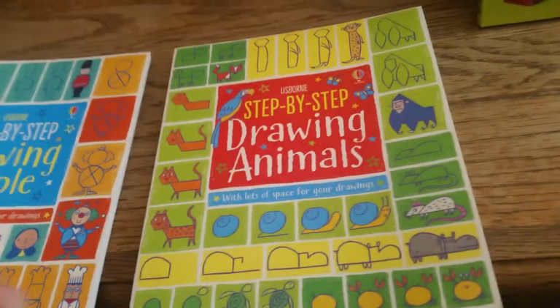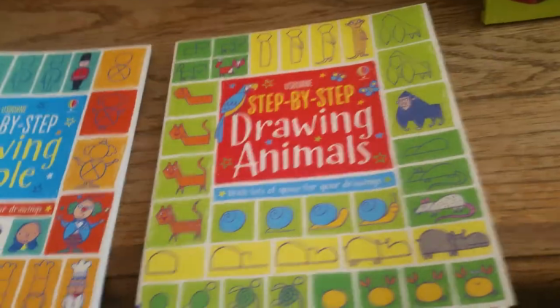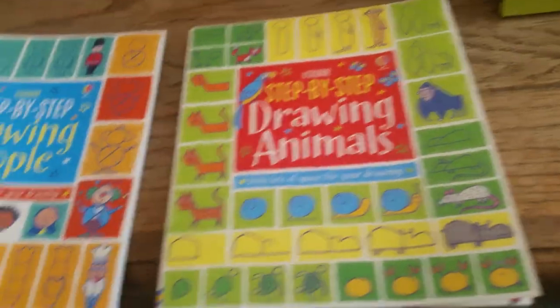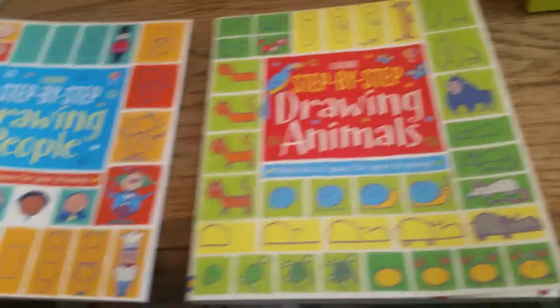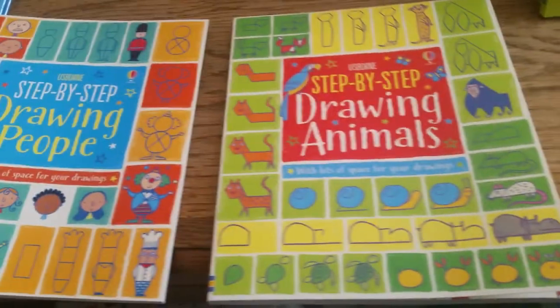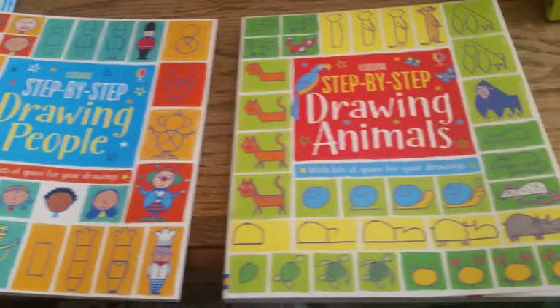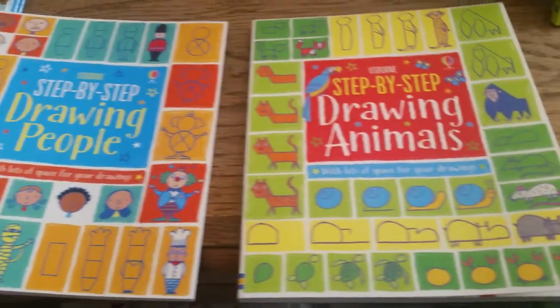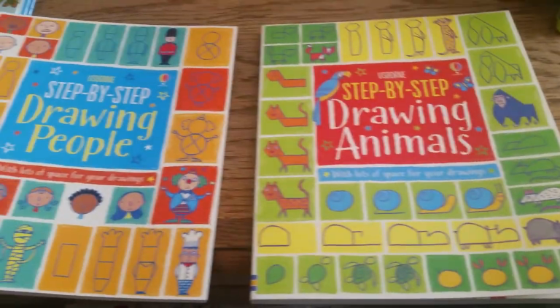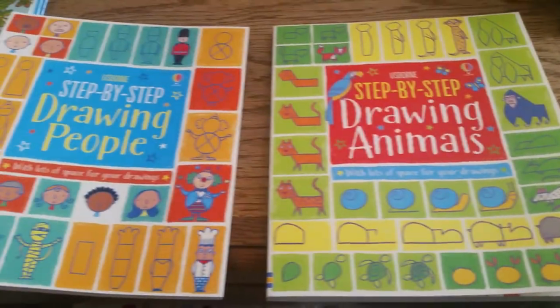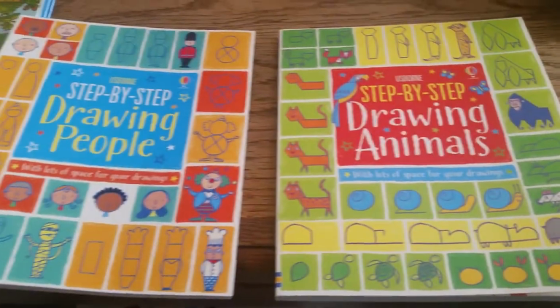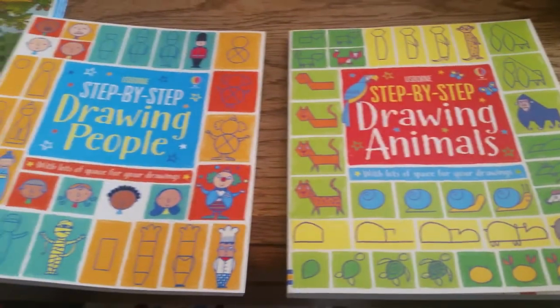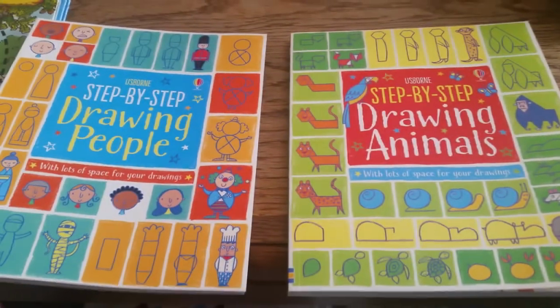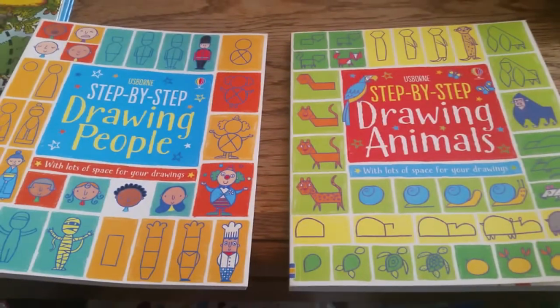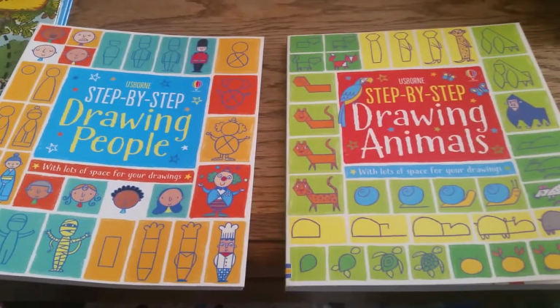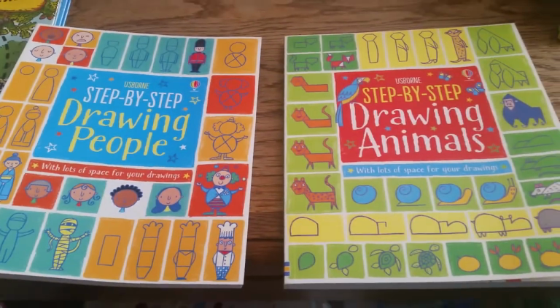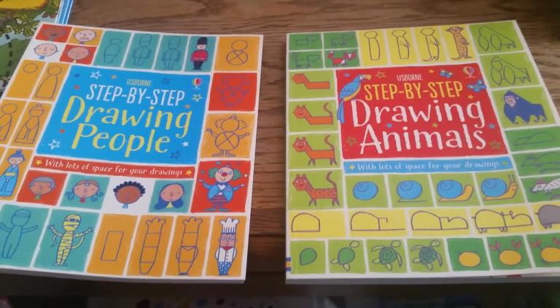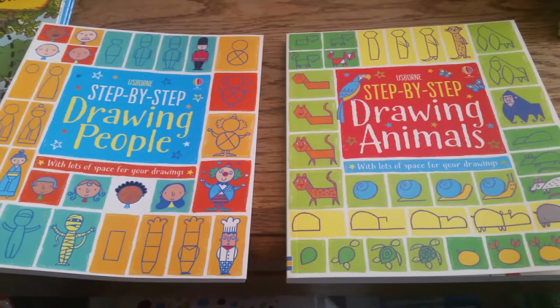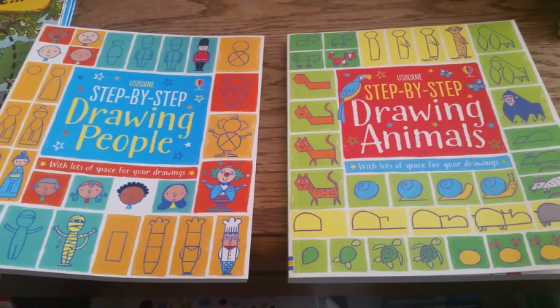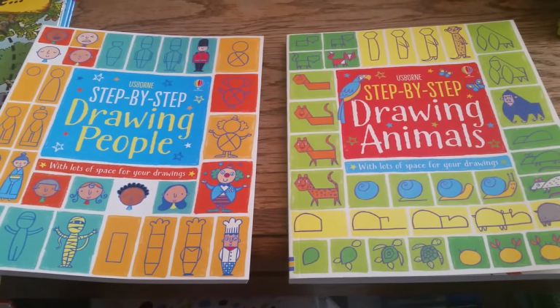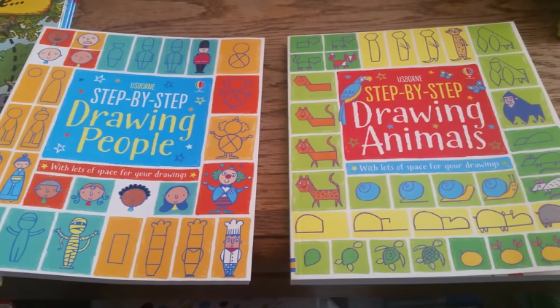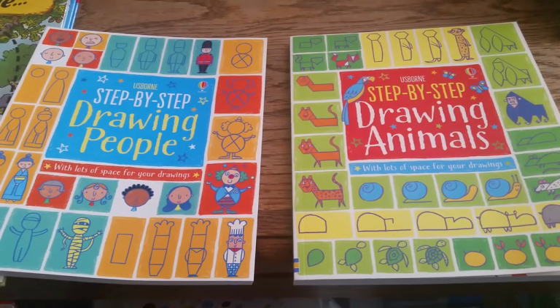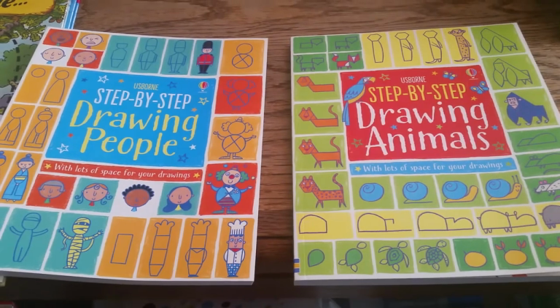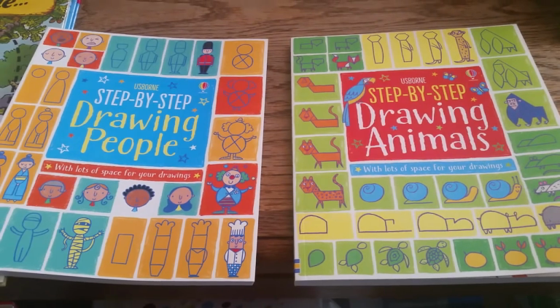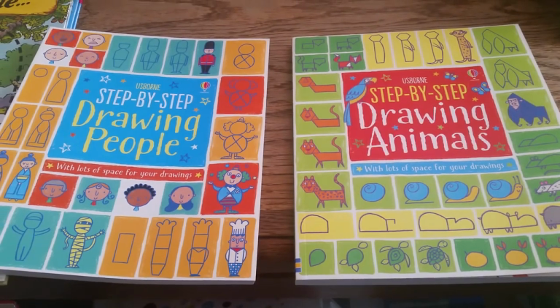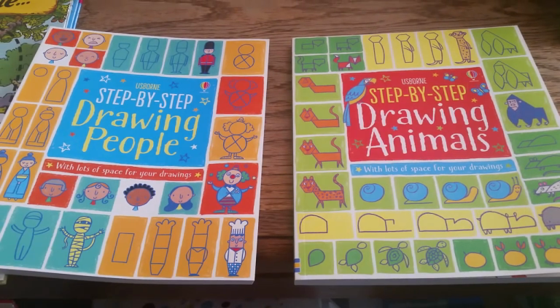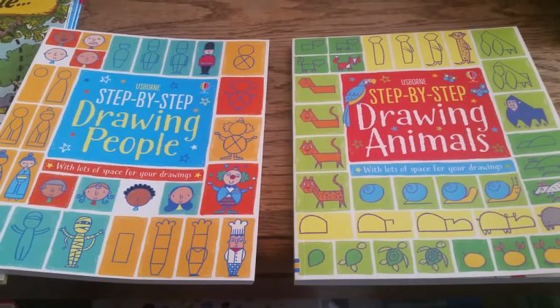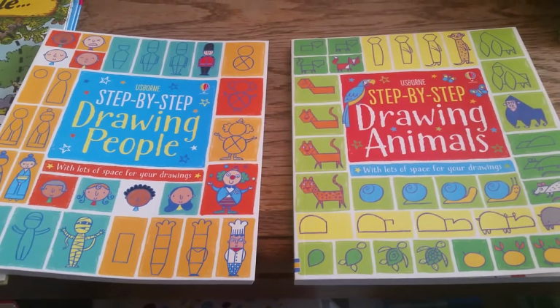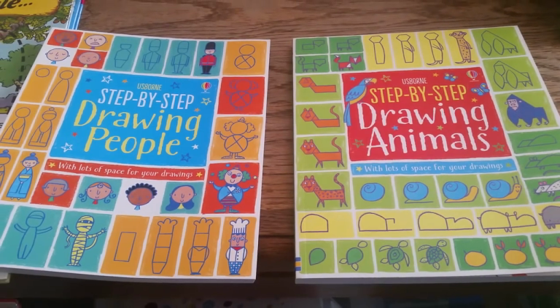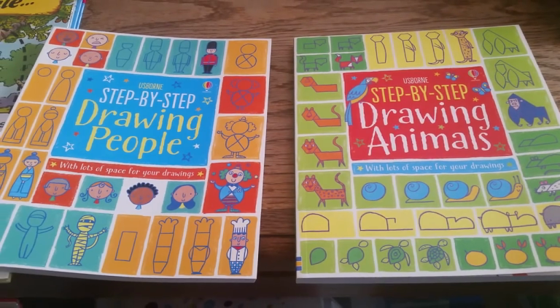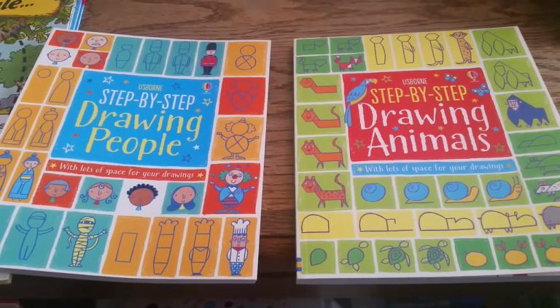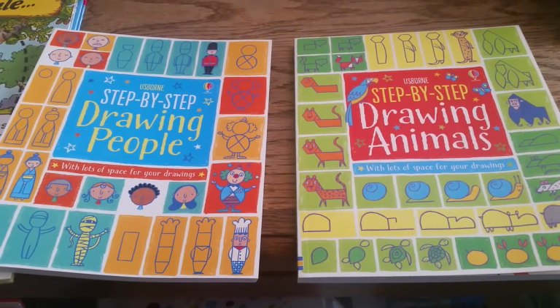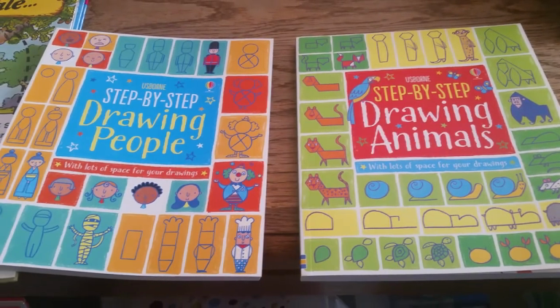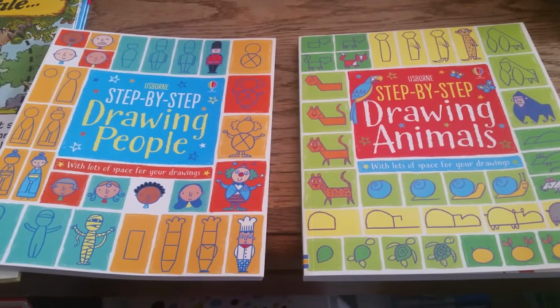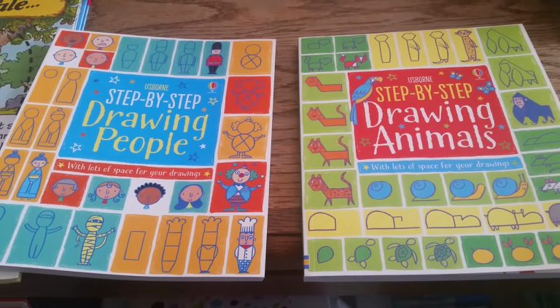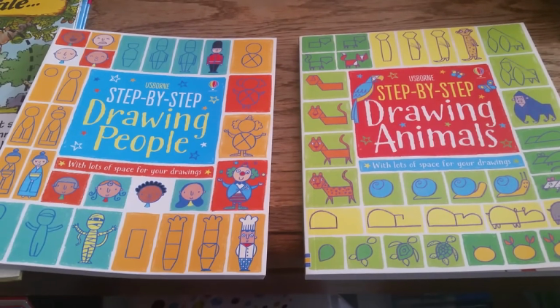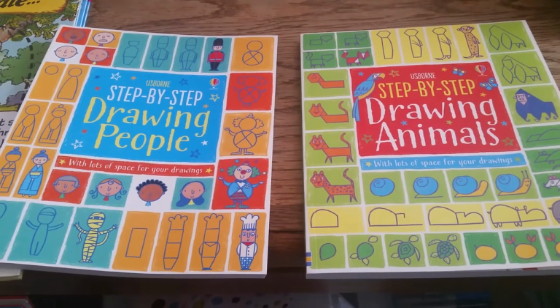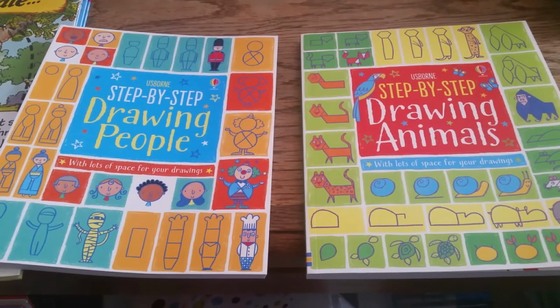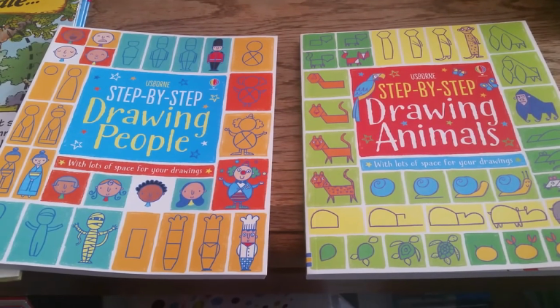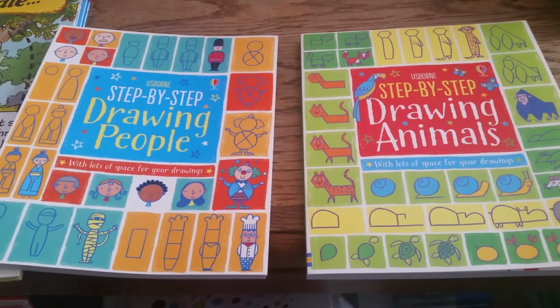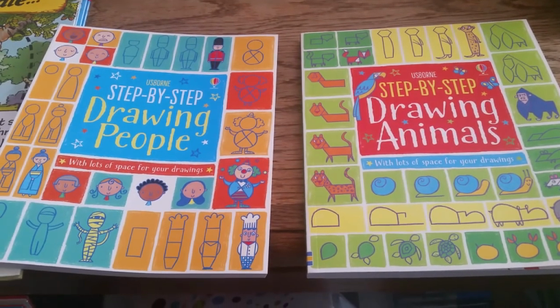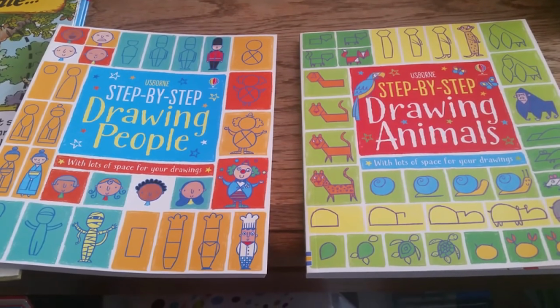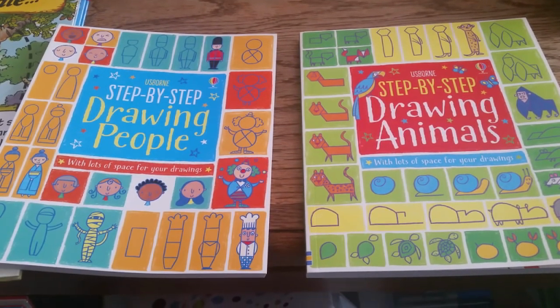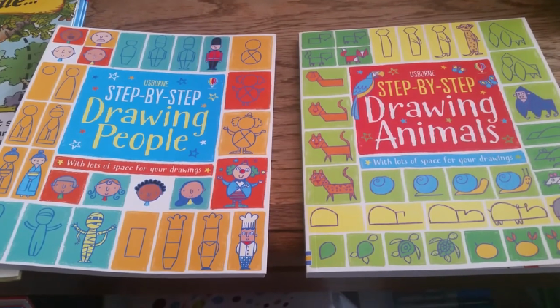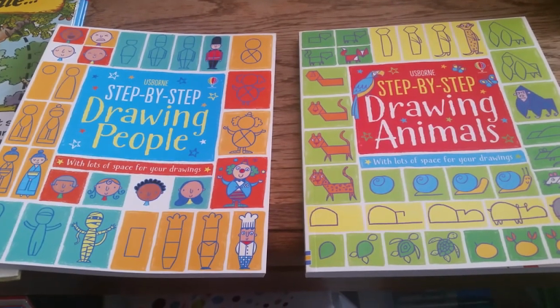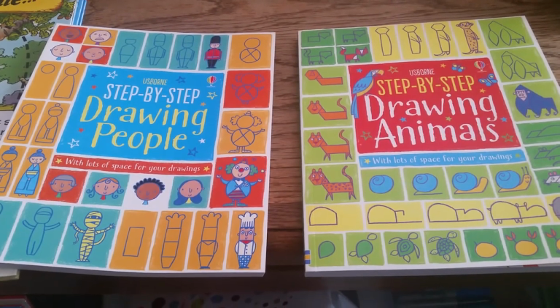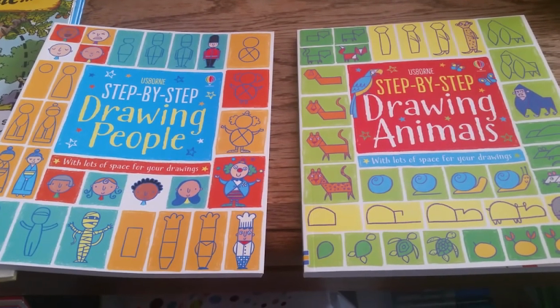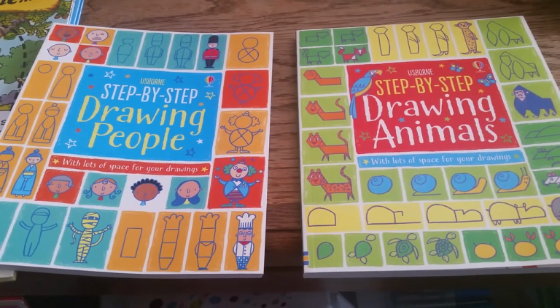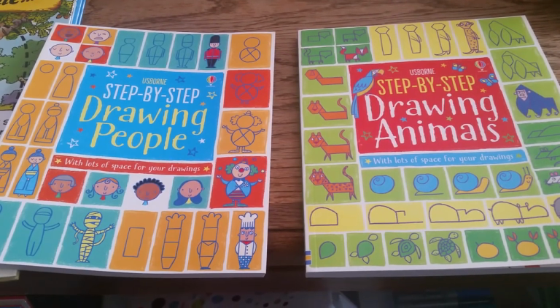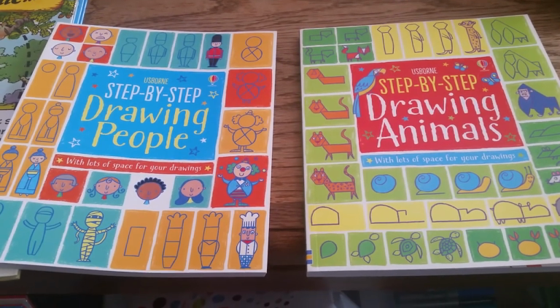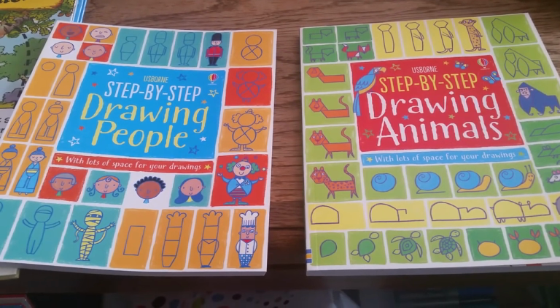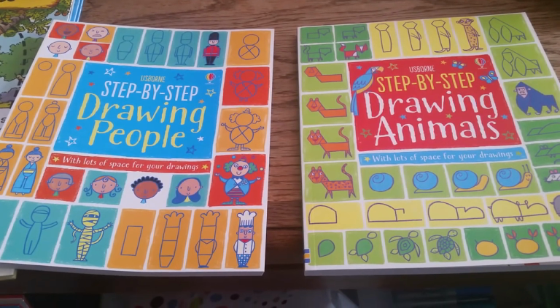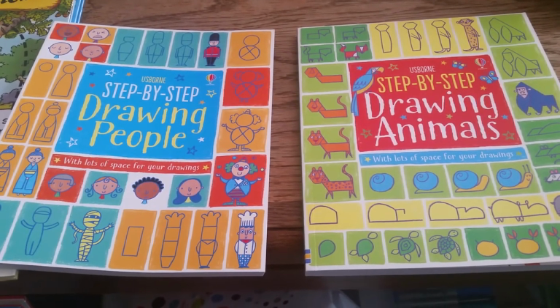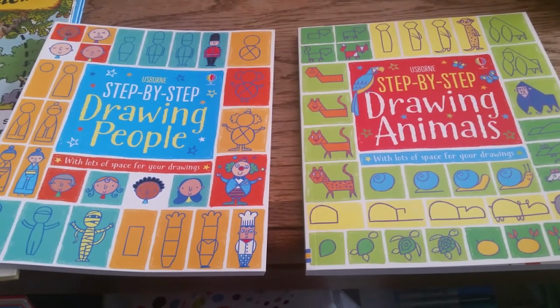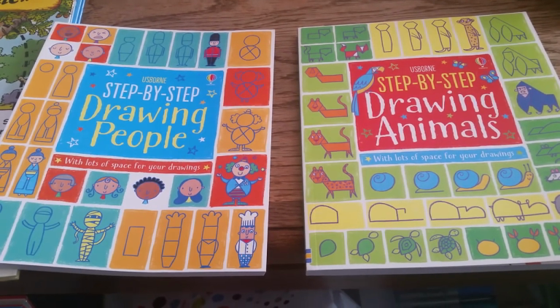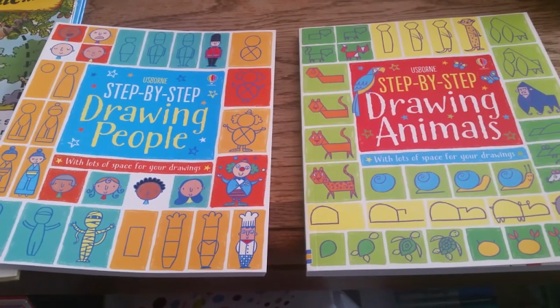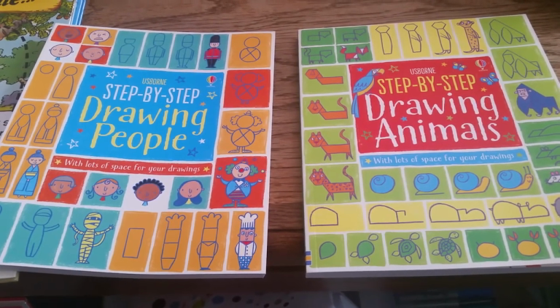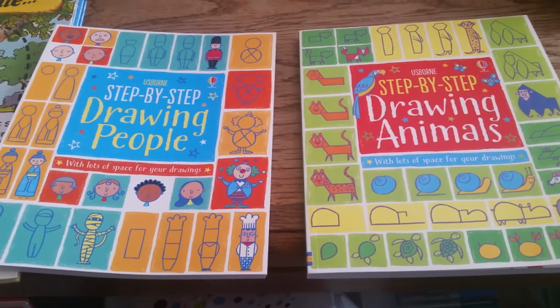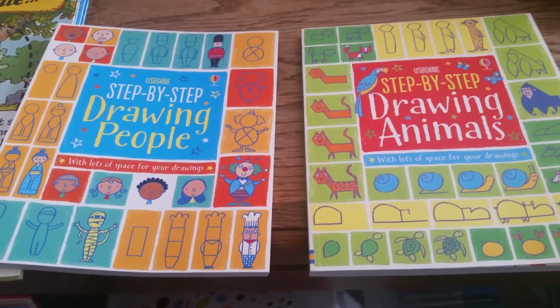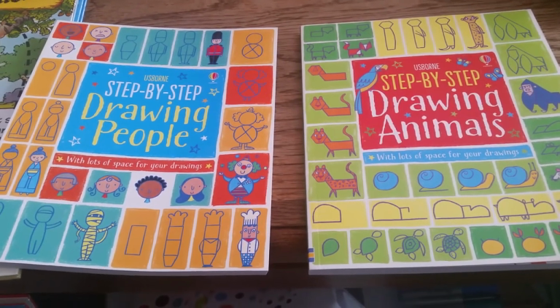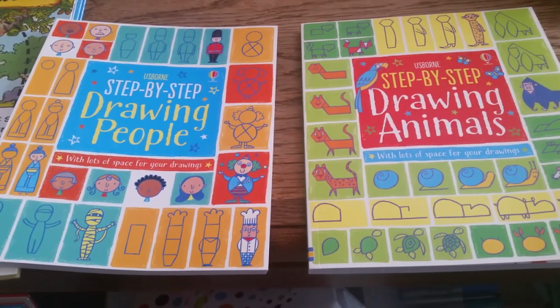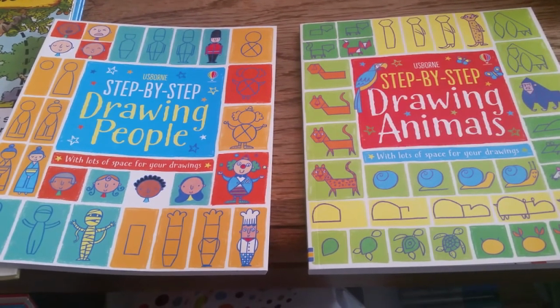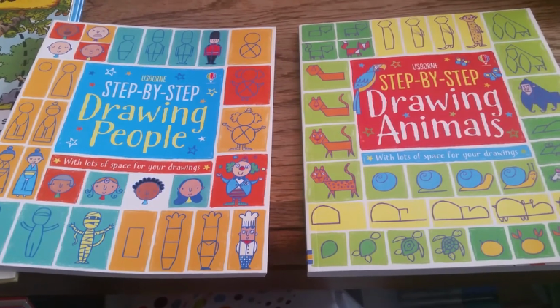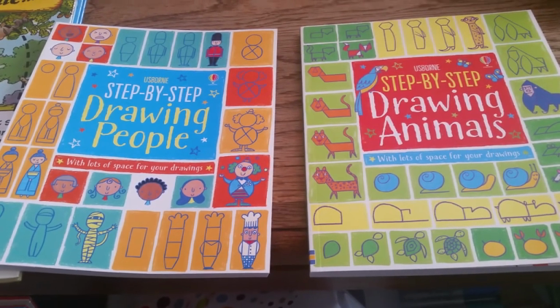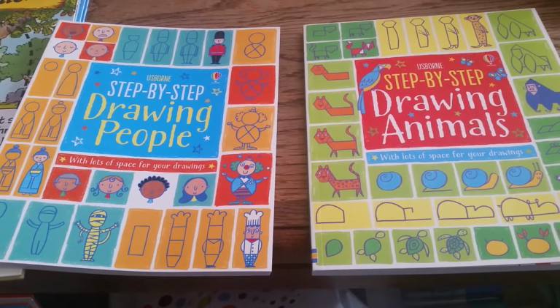So there you have it — Step-by-Step Drawing People and Step-by-Step Drawing Animals.